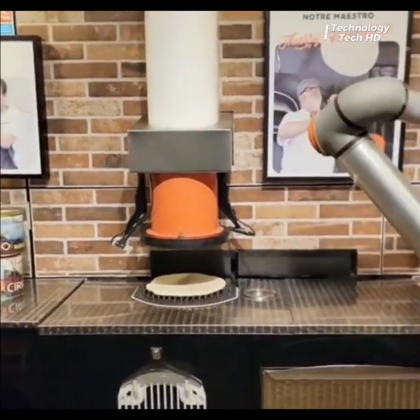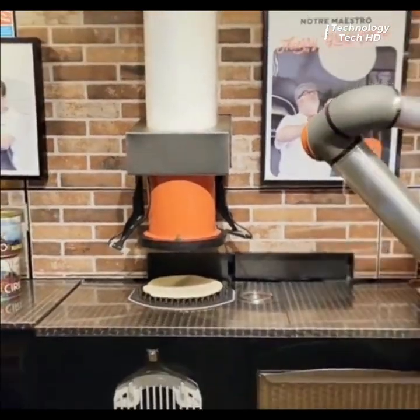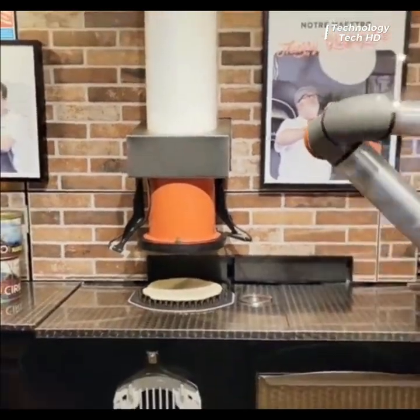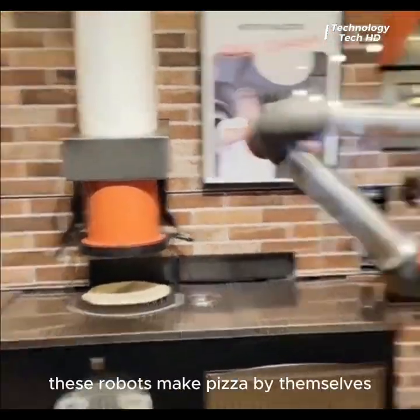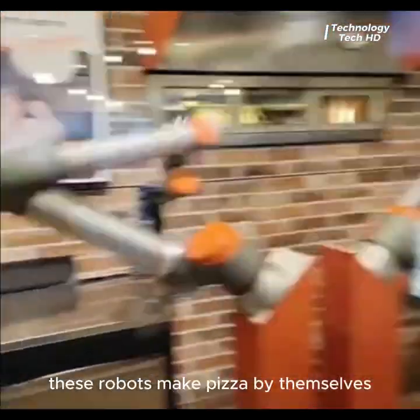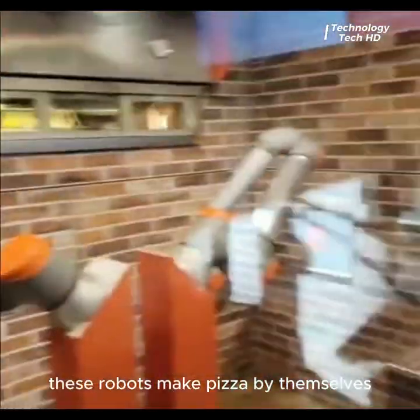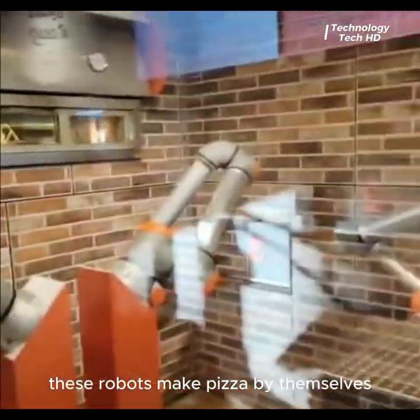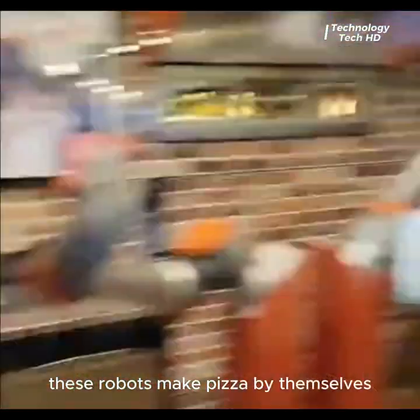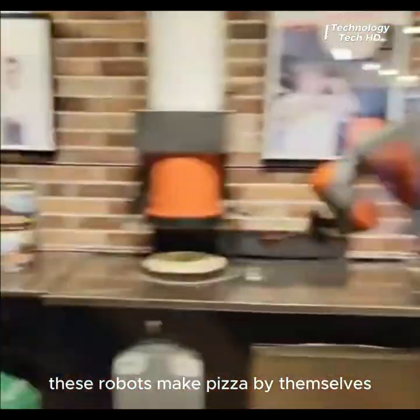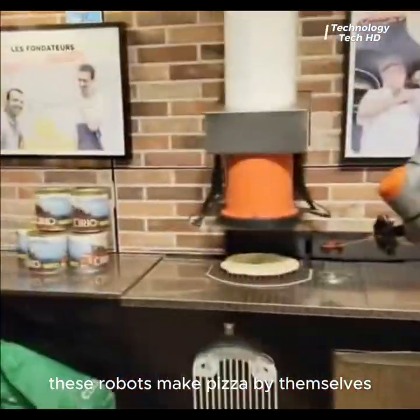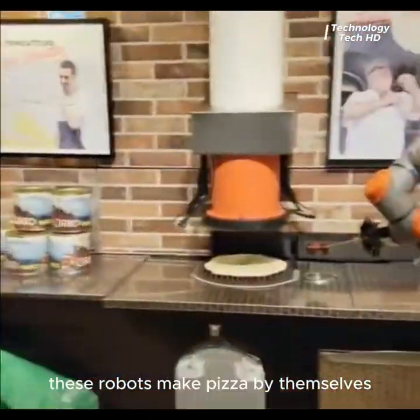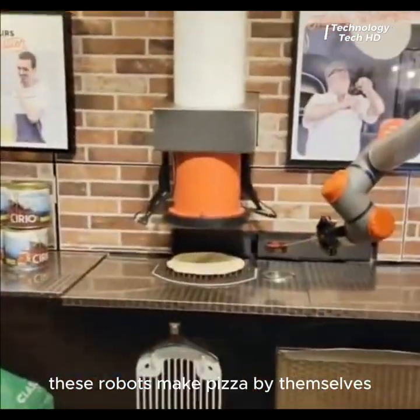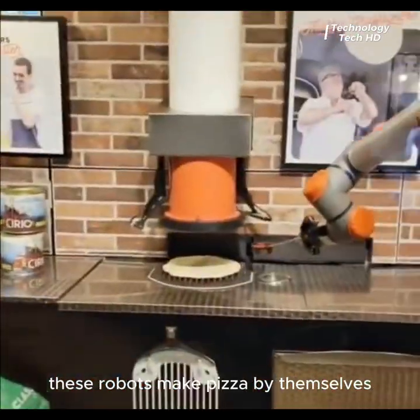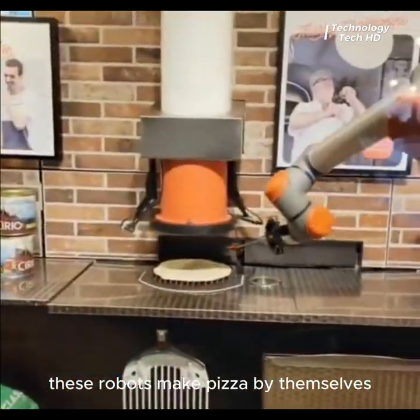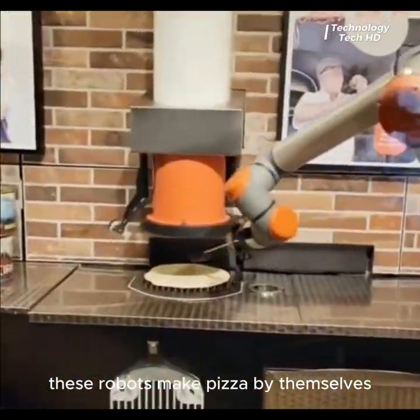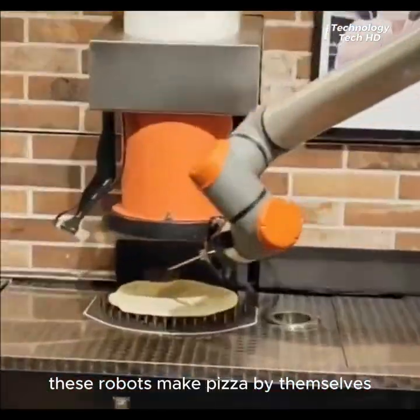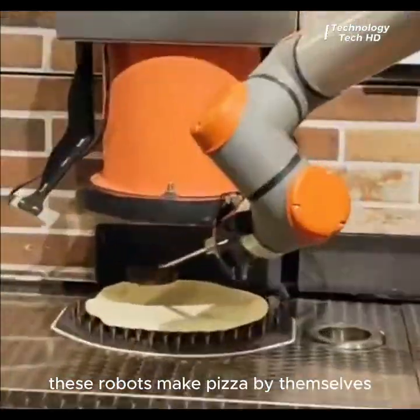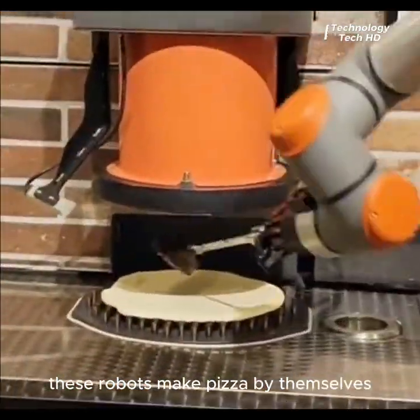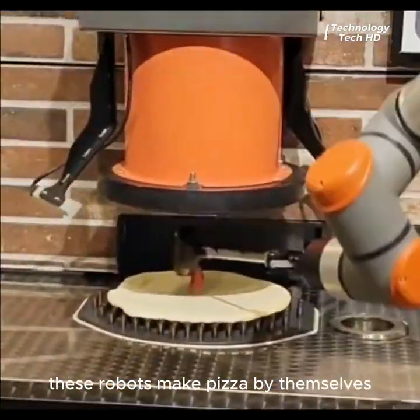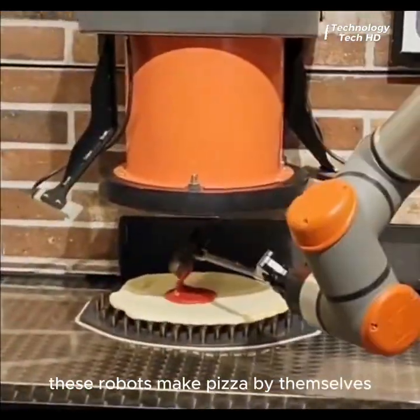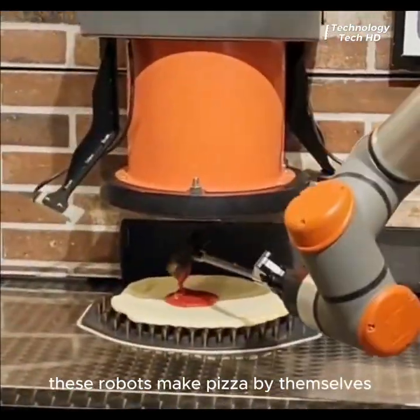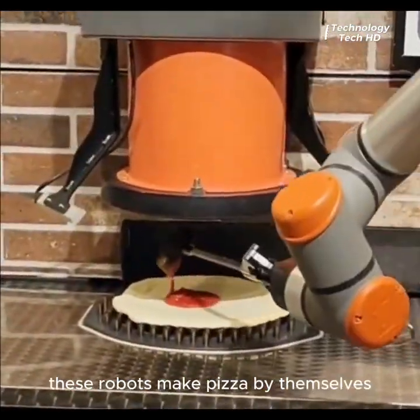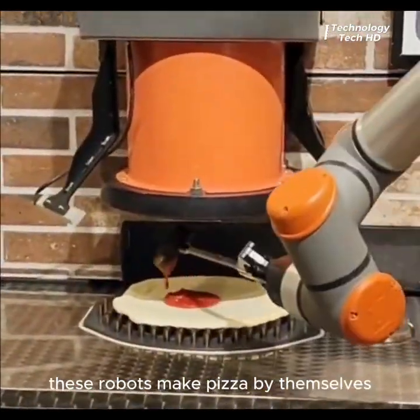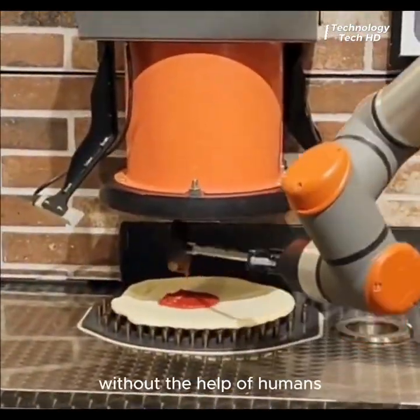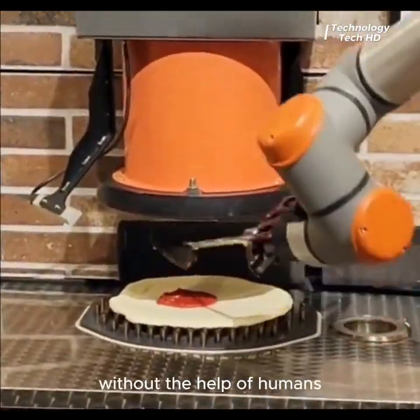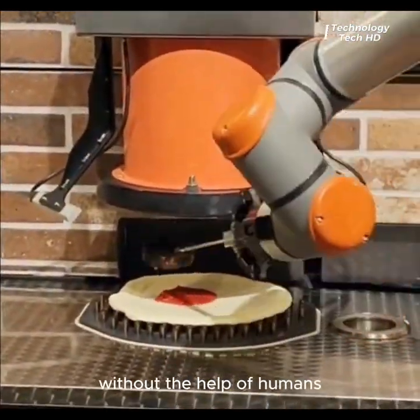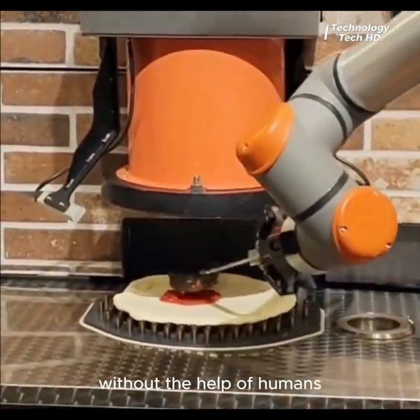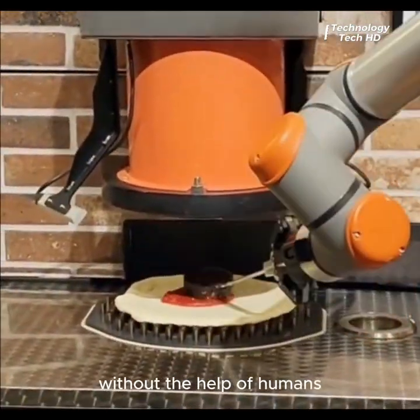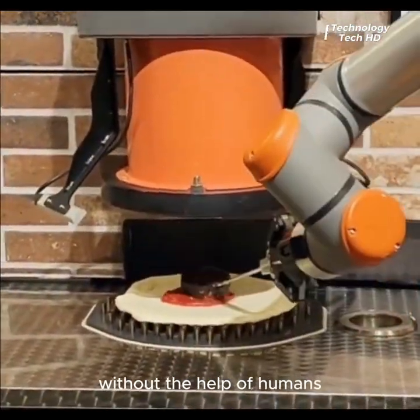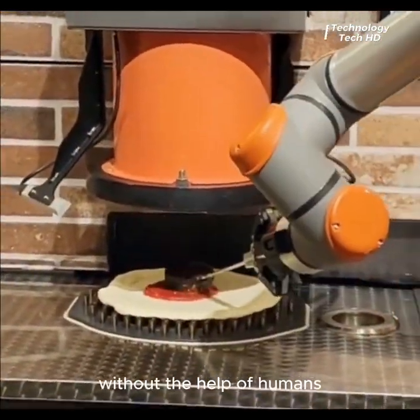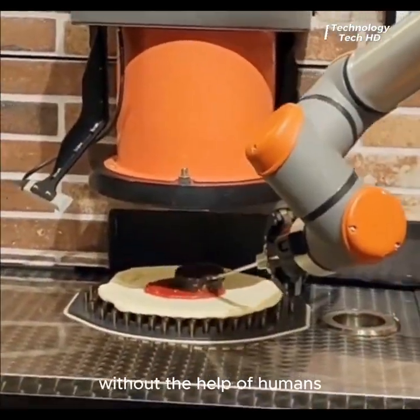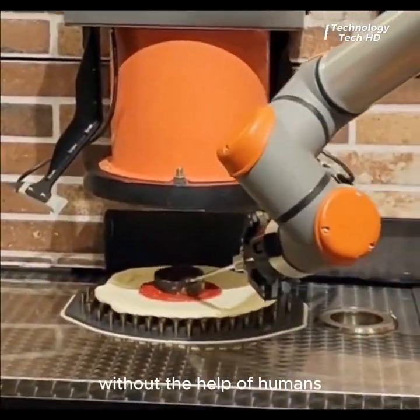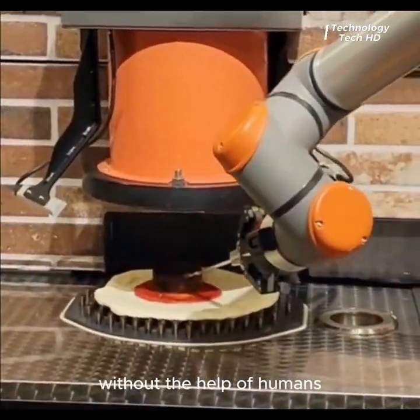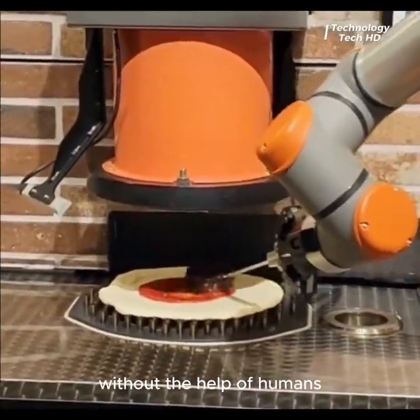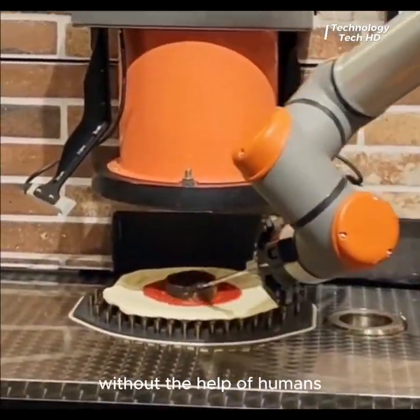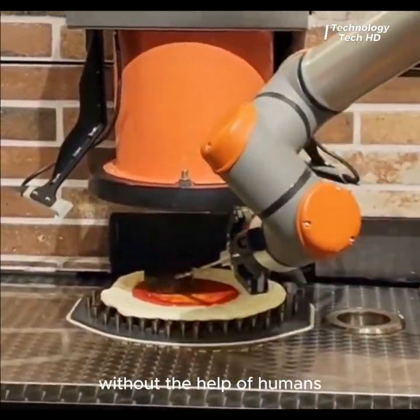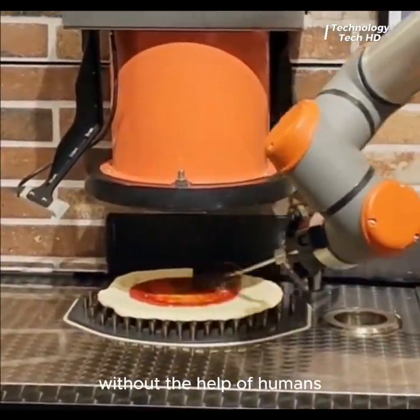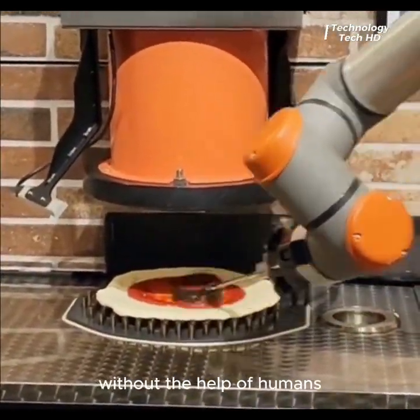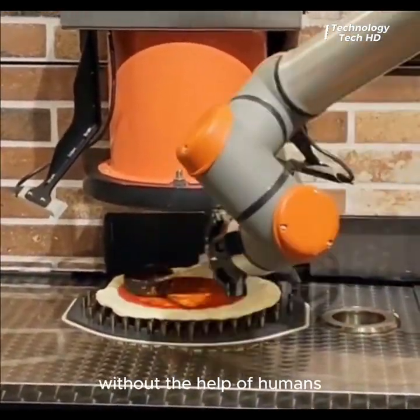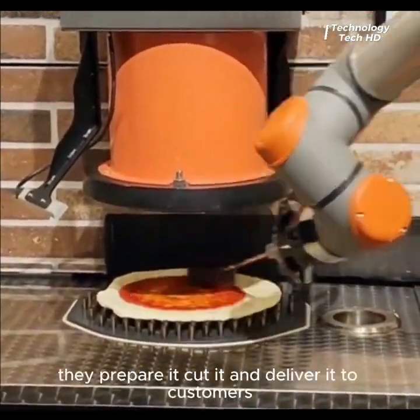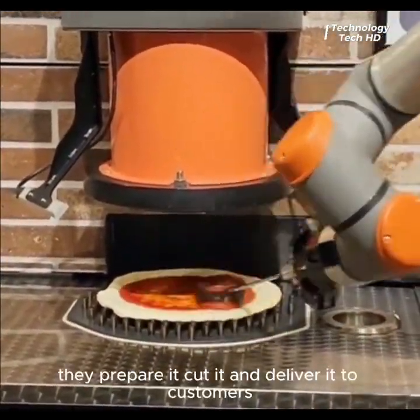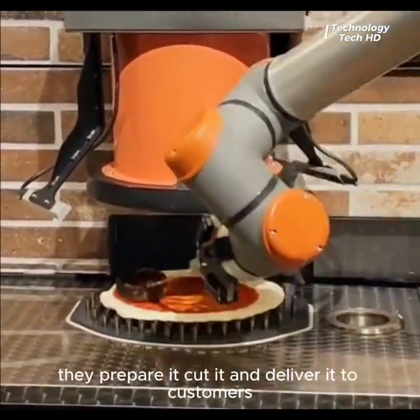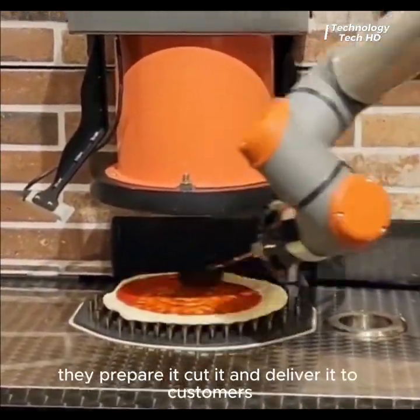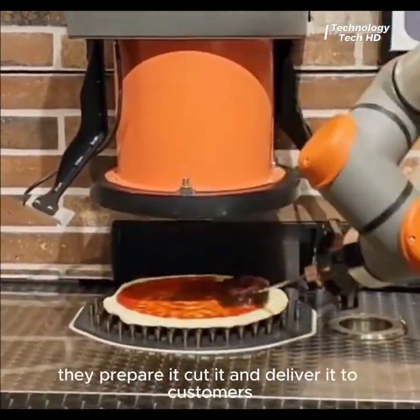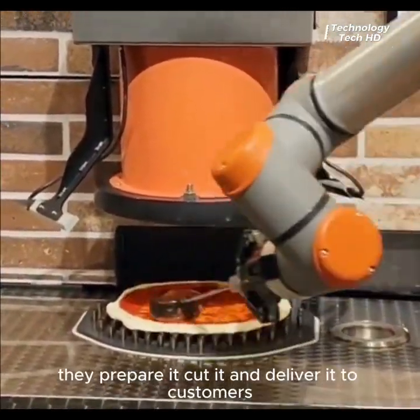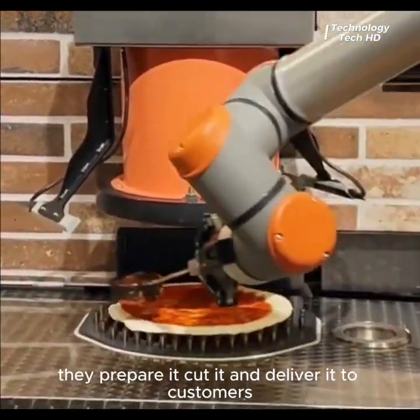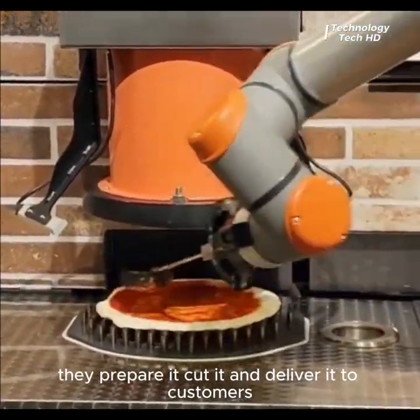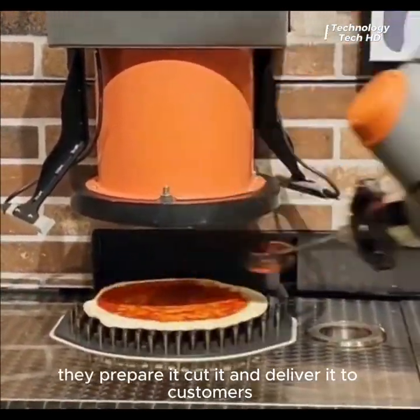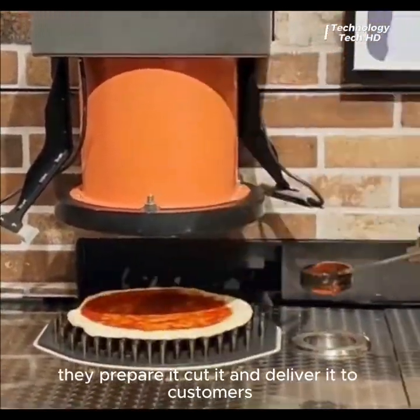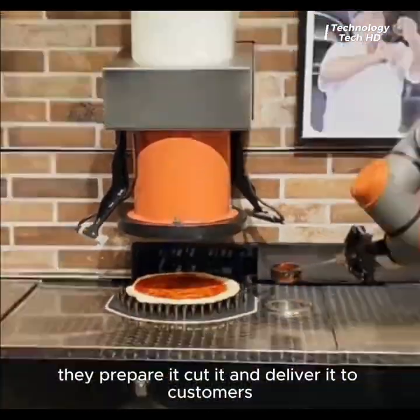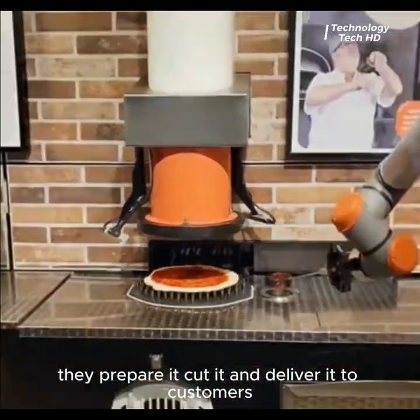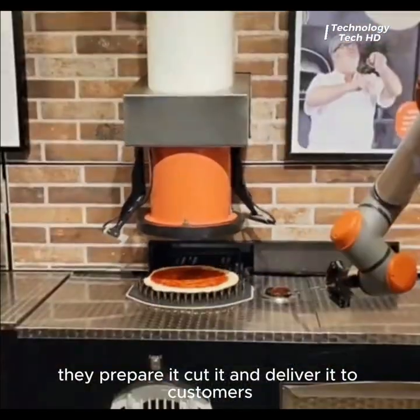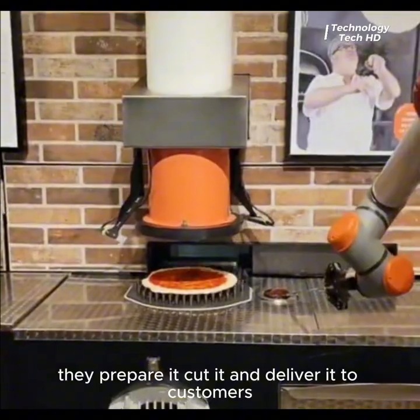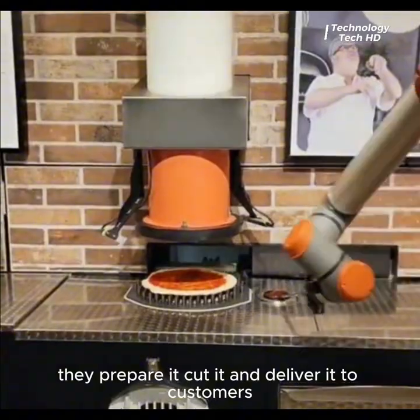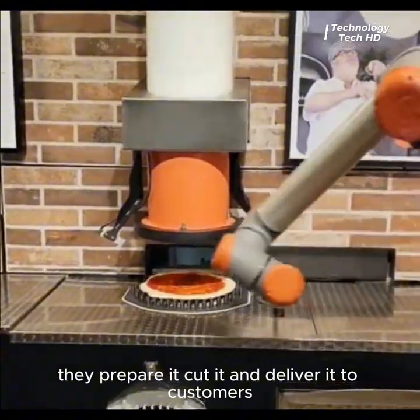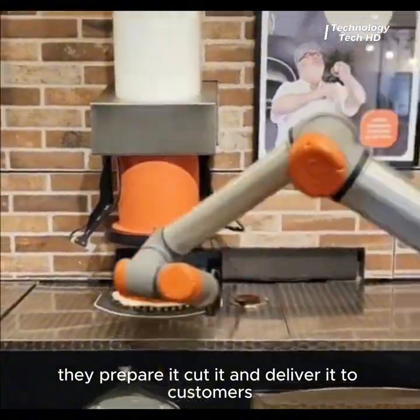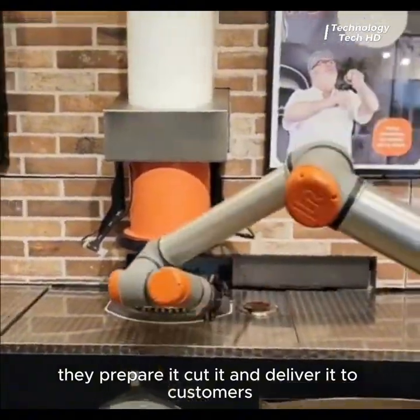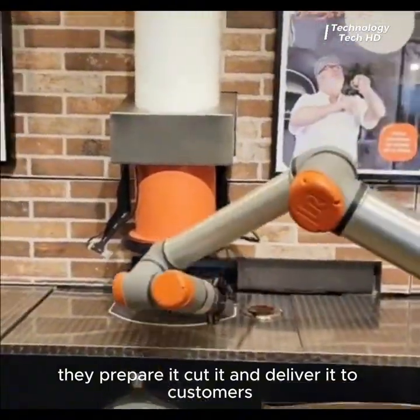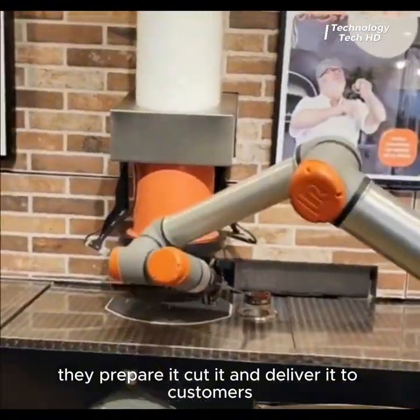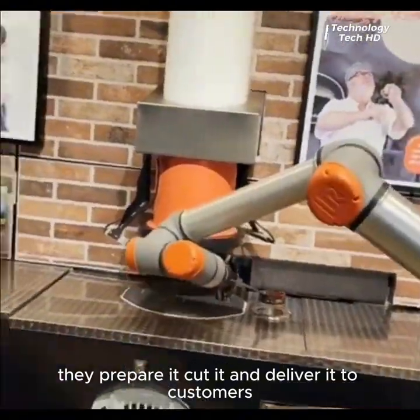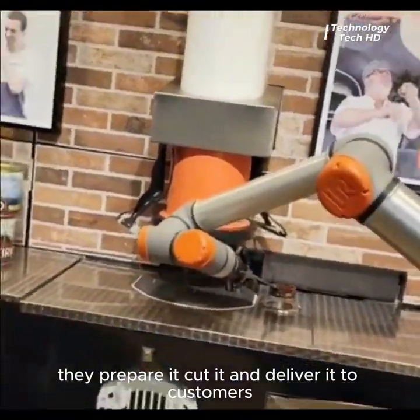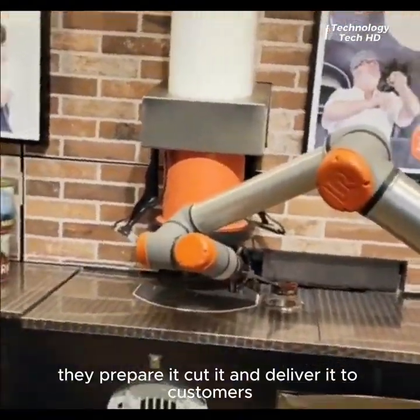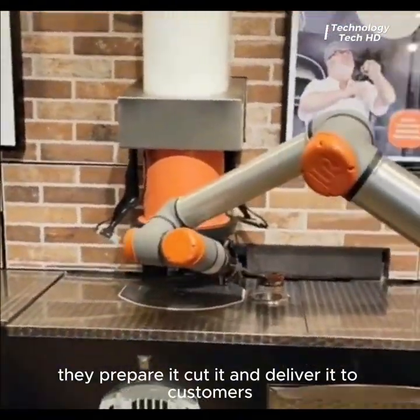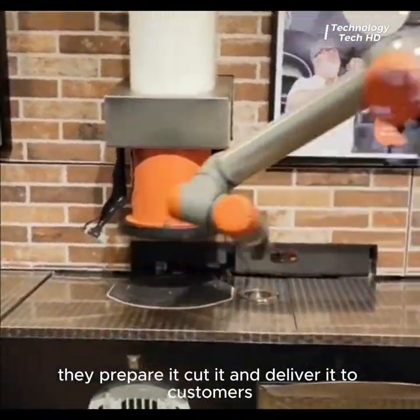These robots make pizza by themselves without the help of humans. They prepare it, cut it, and deliver it to customers.